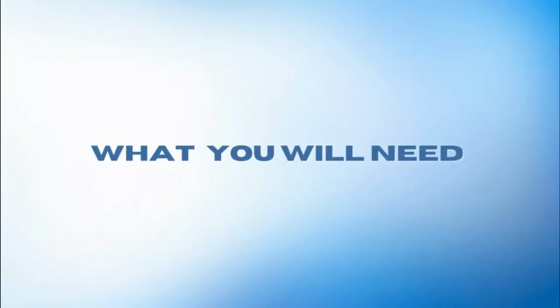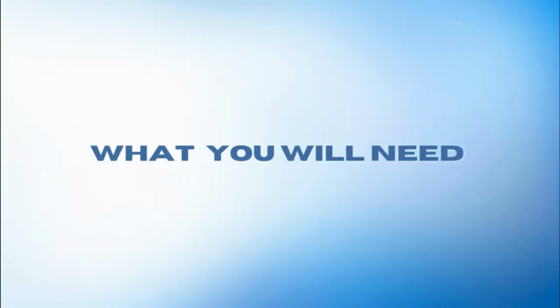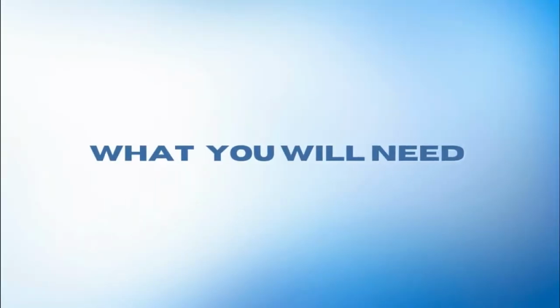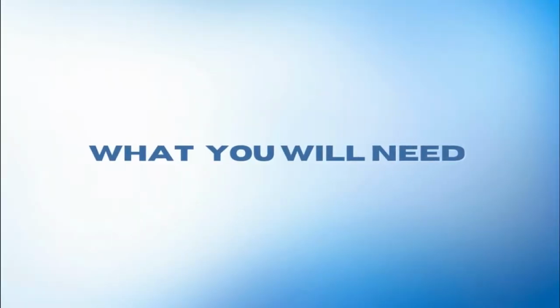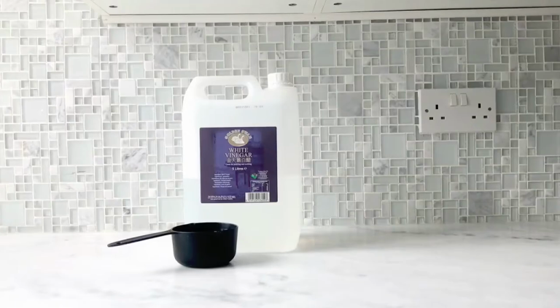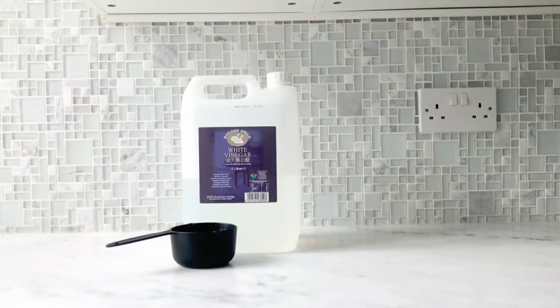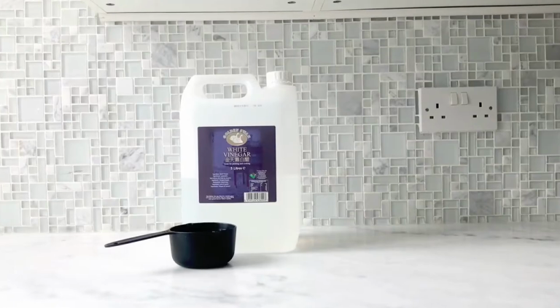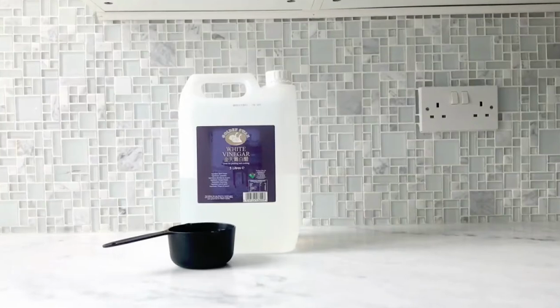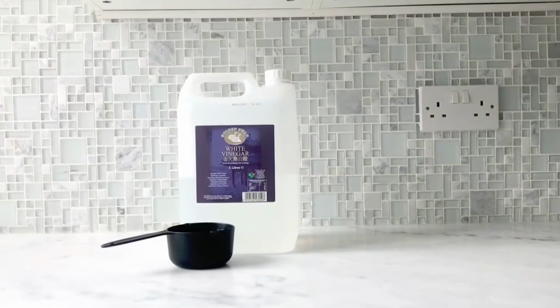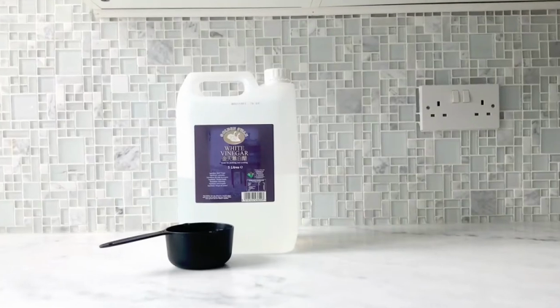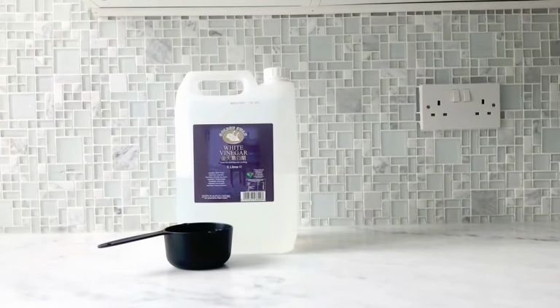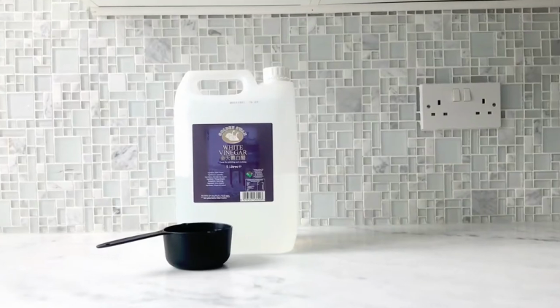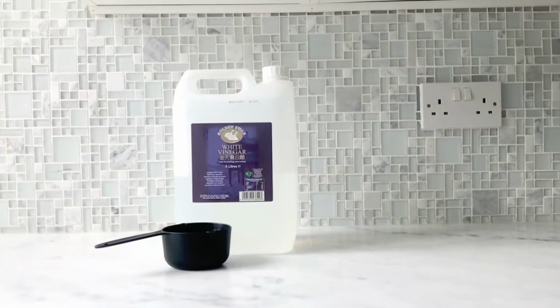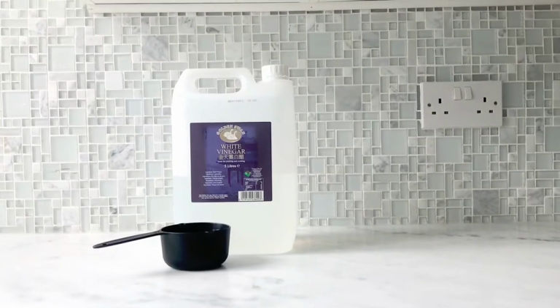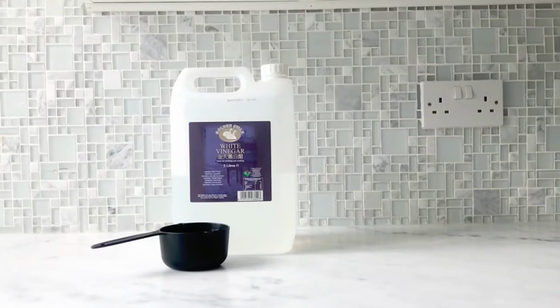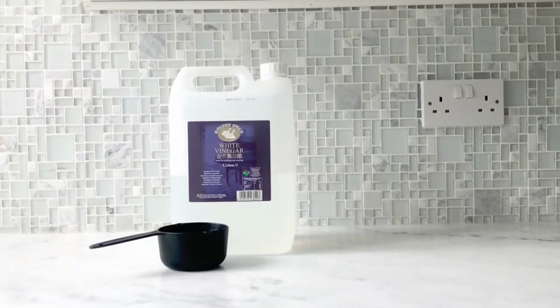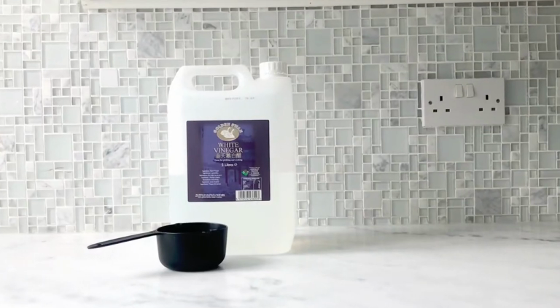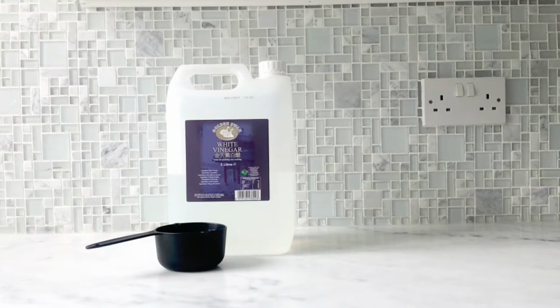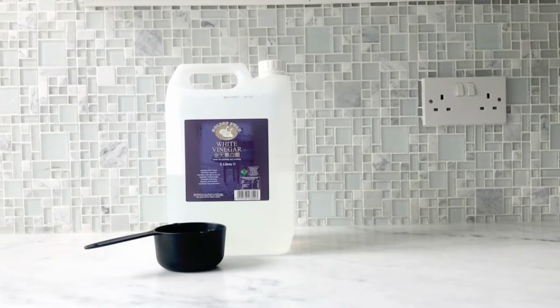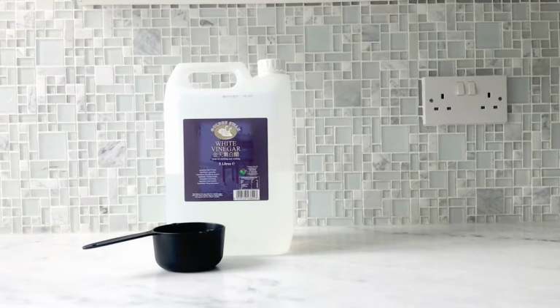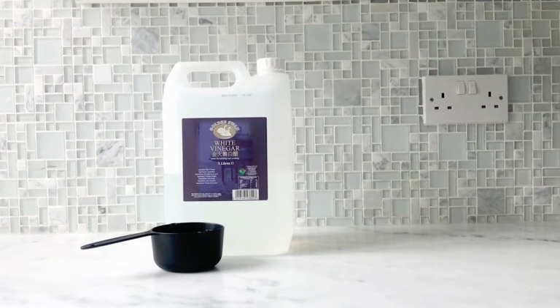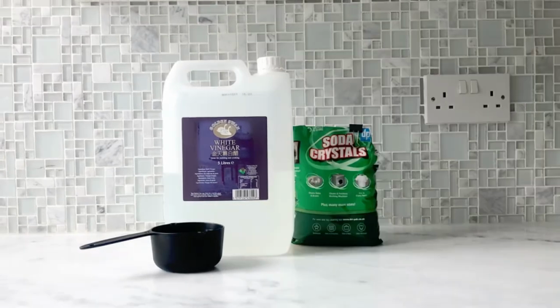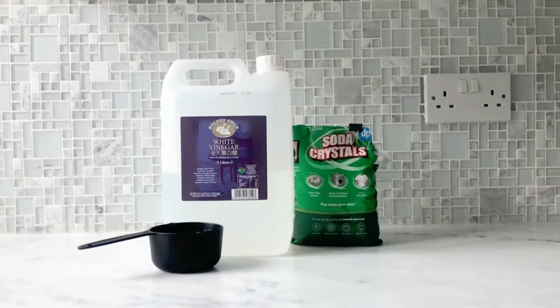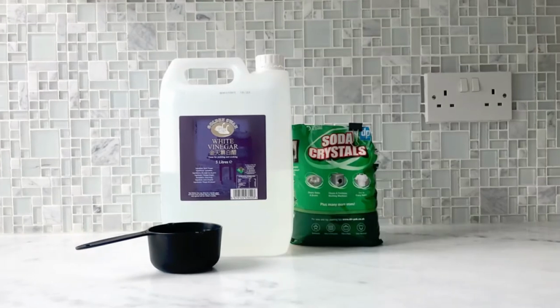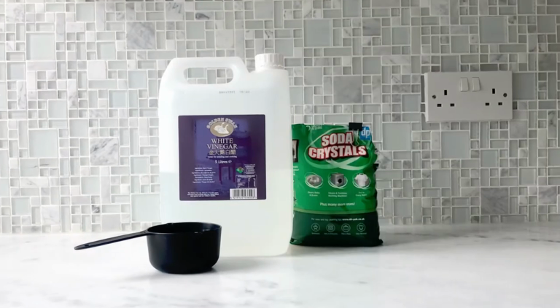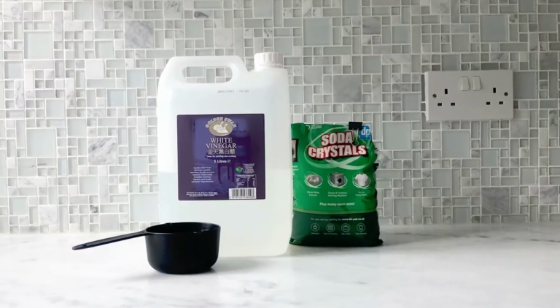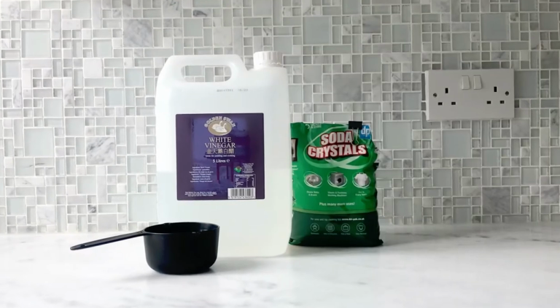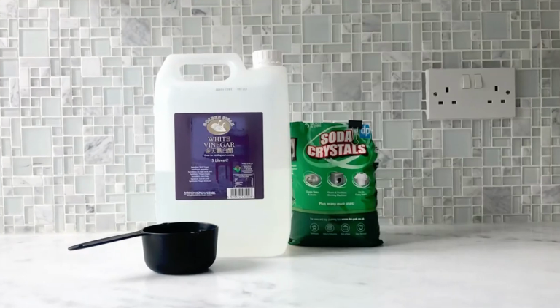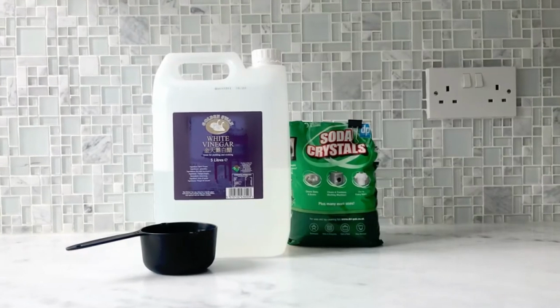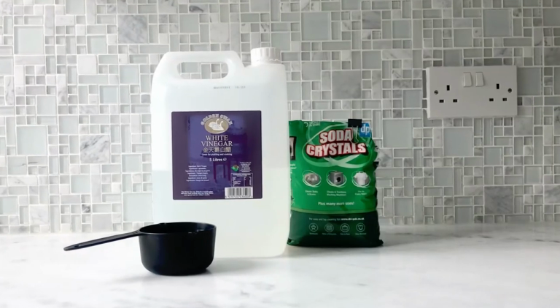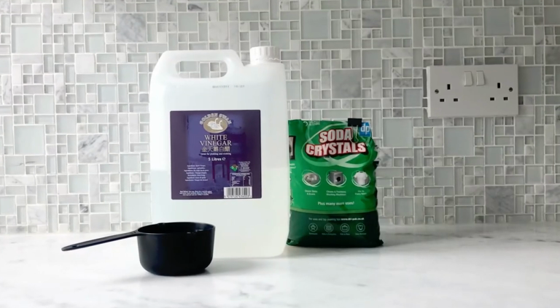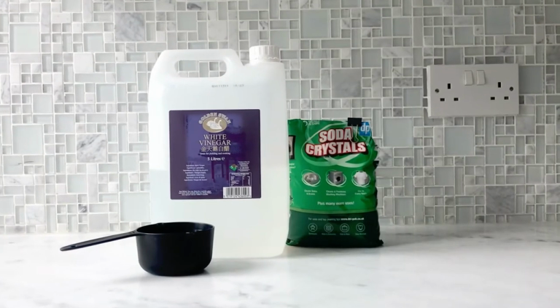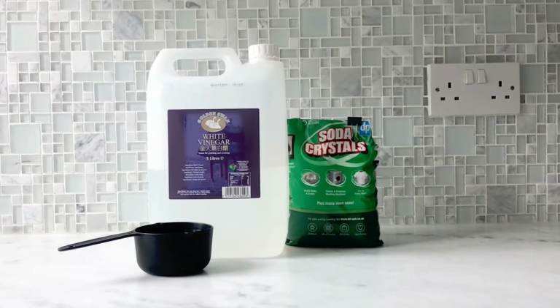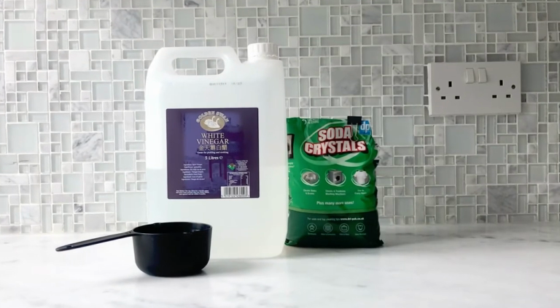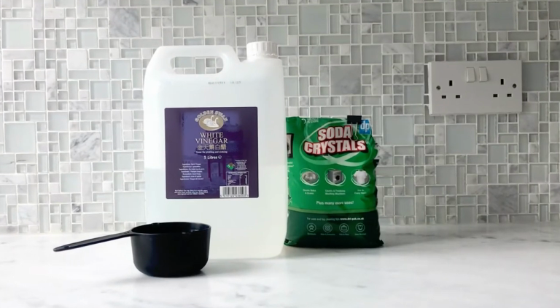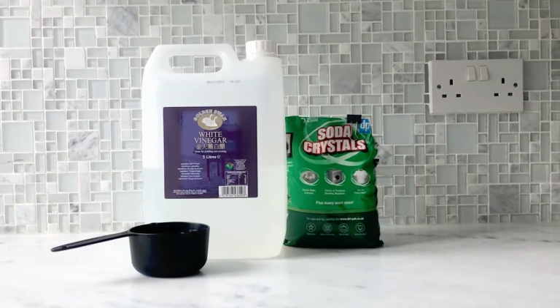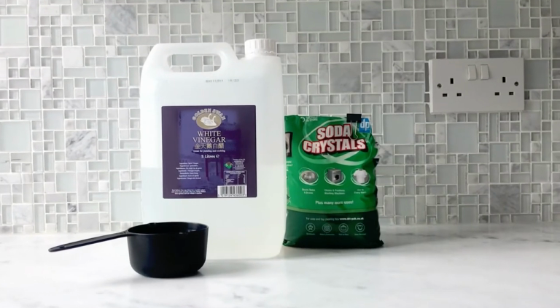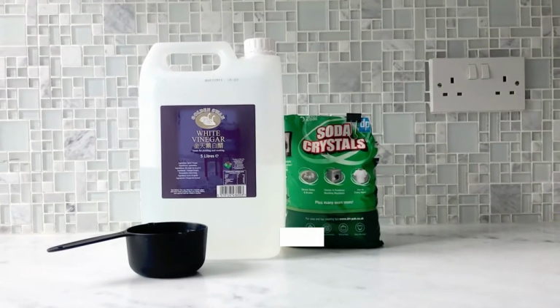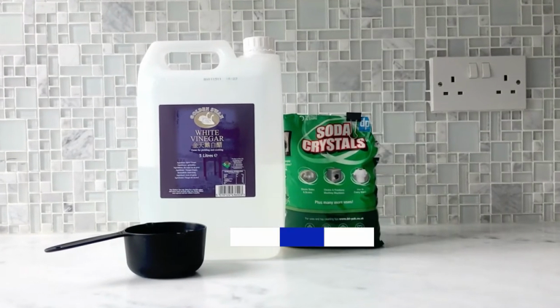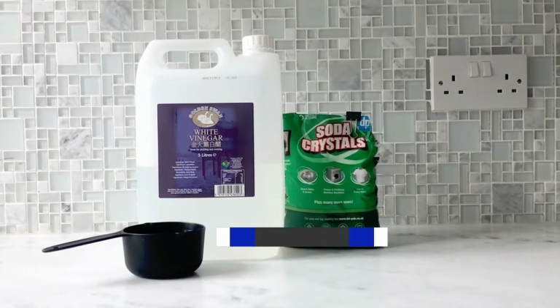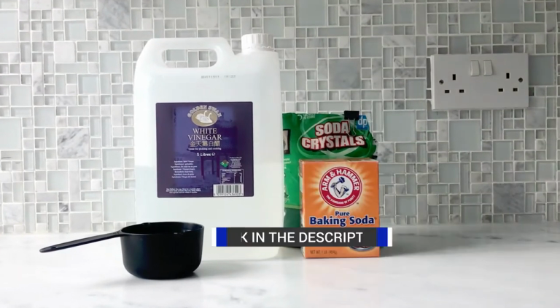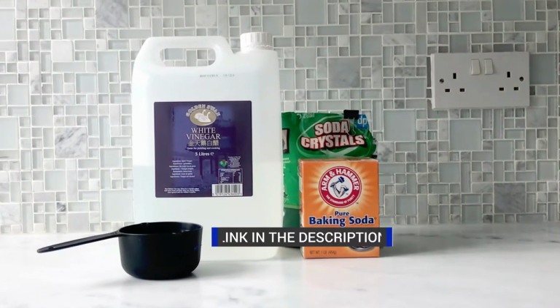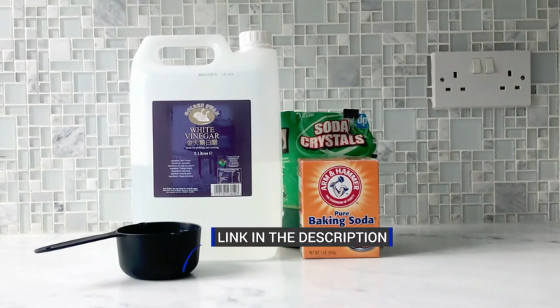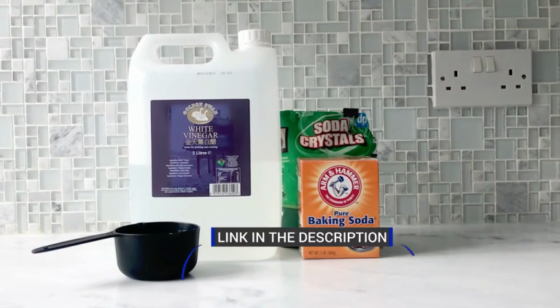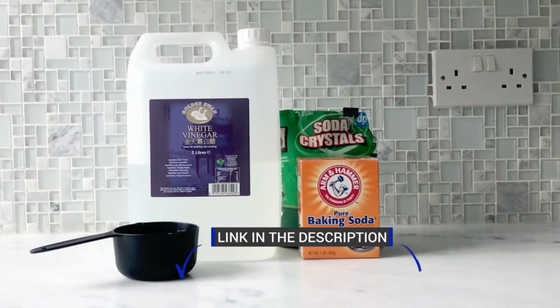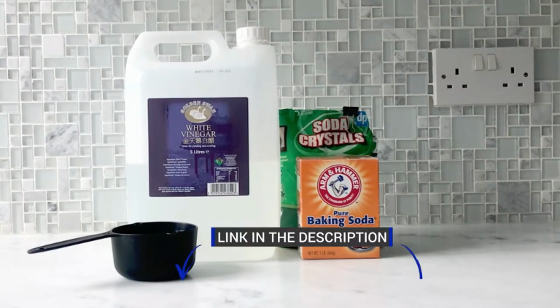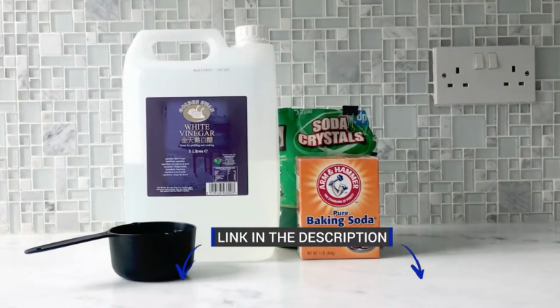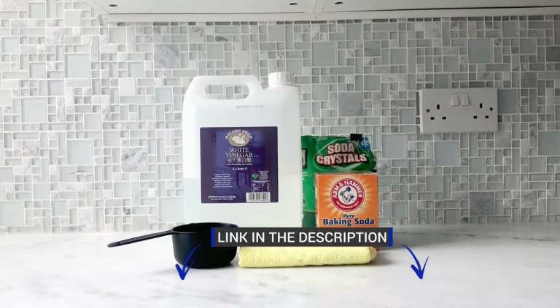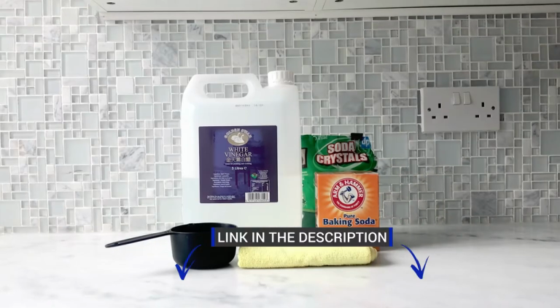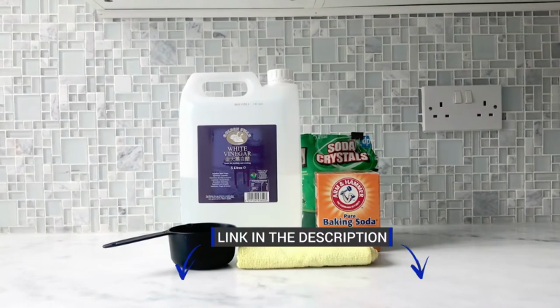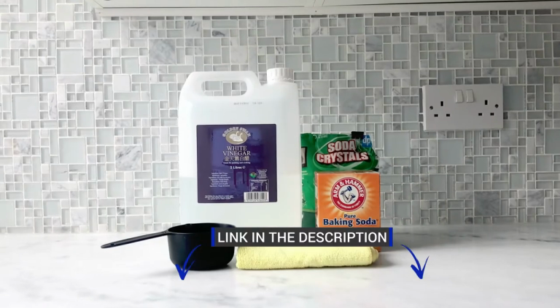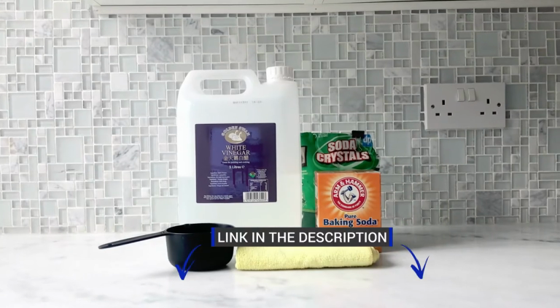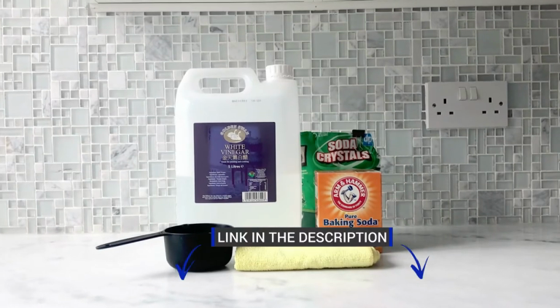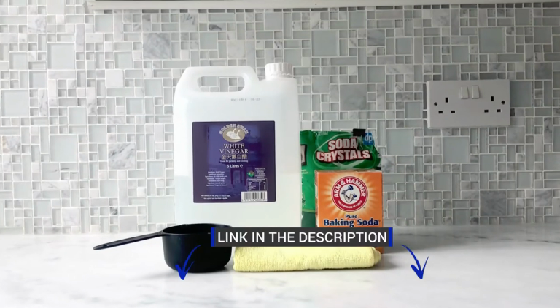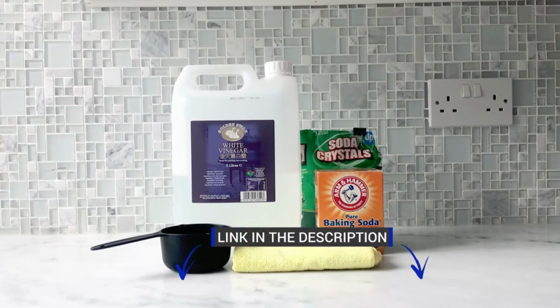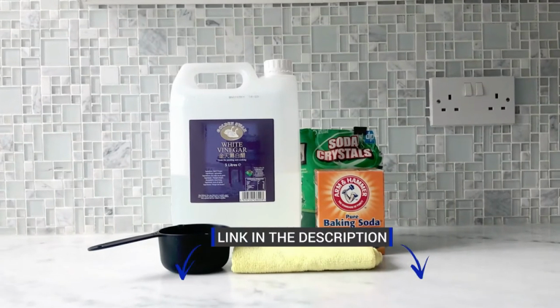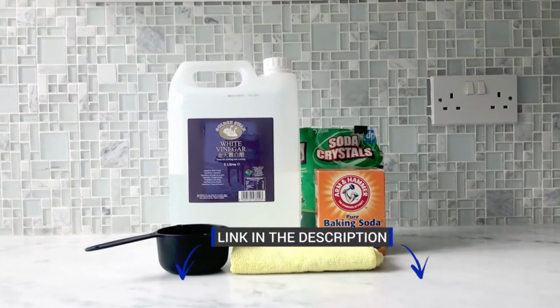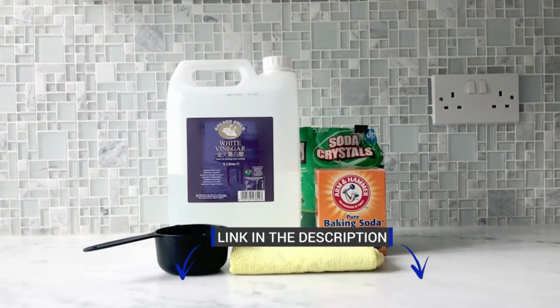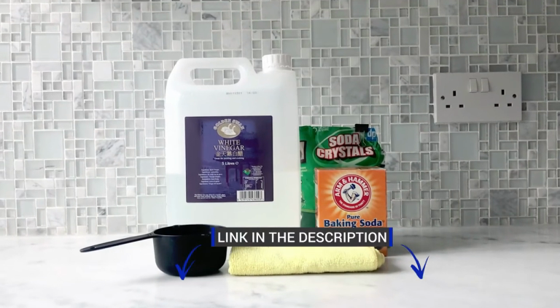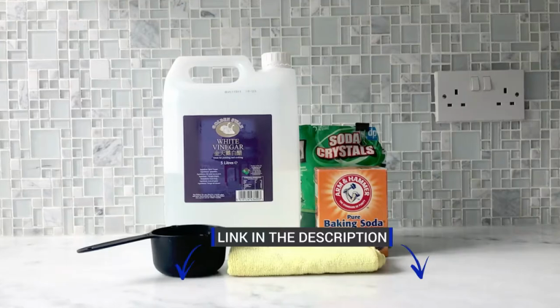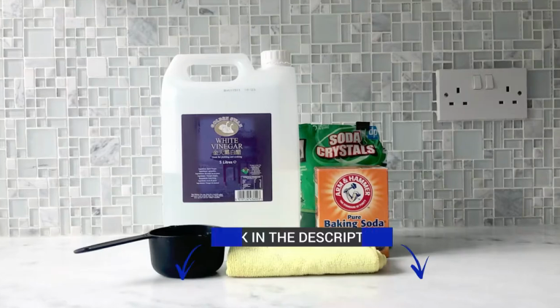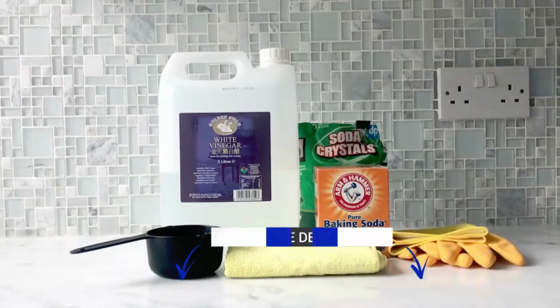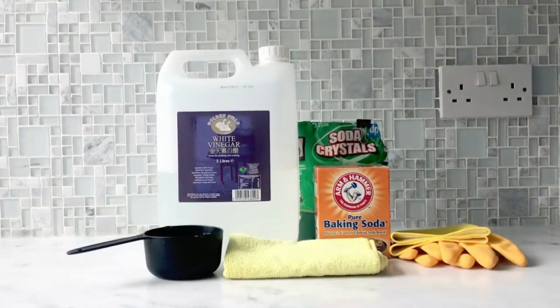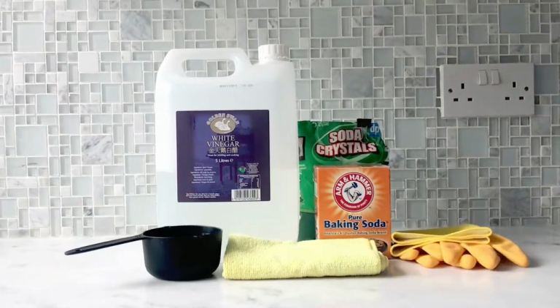So, what you will need: white vinegar, soda crystals or baking soda, microfiber cloth and rubber gloves.